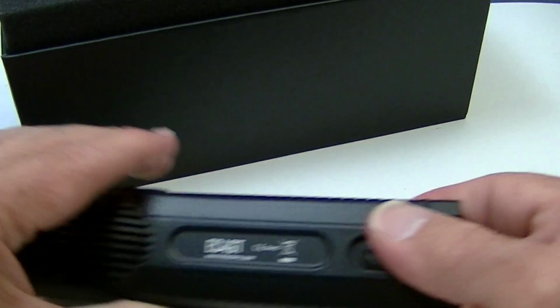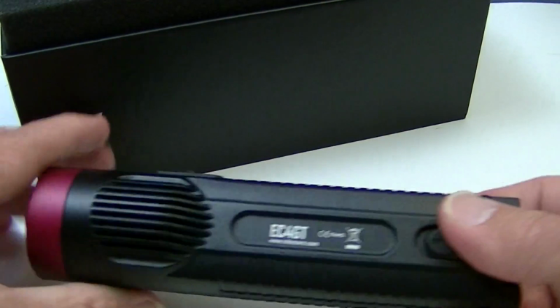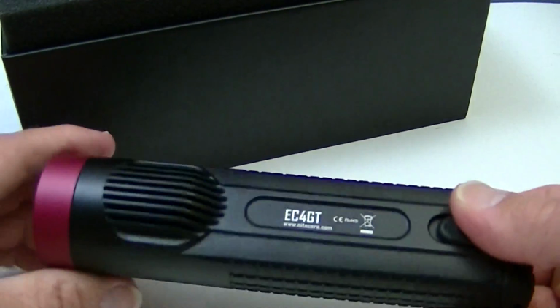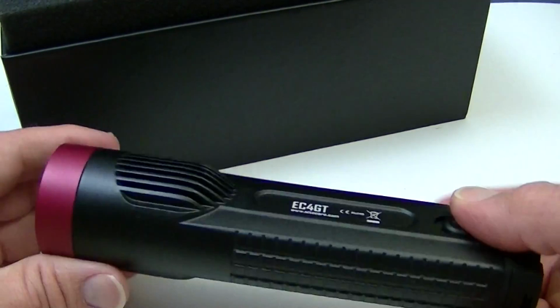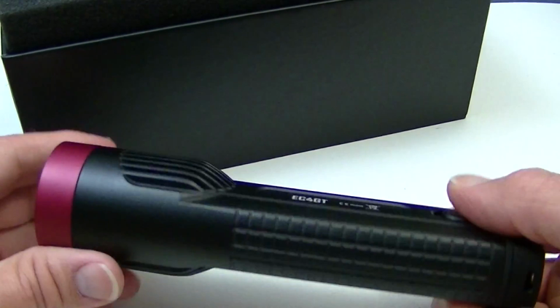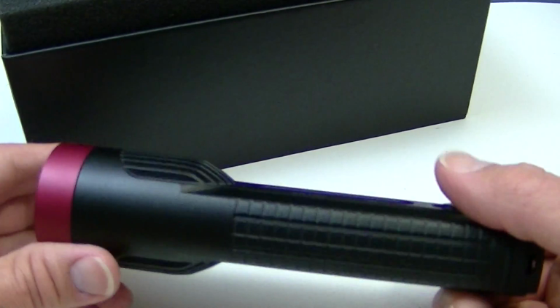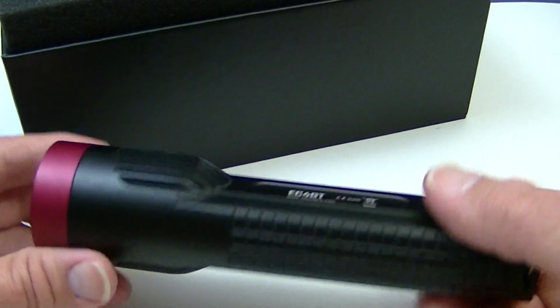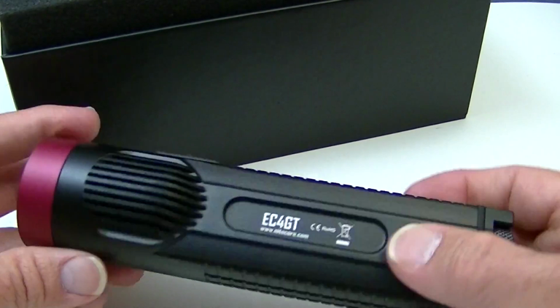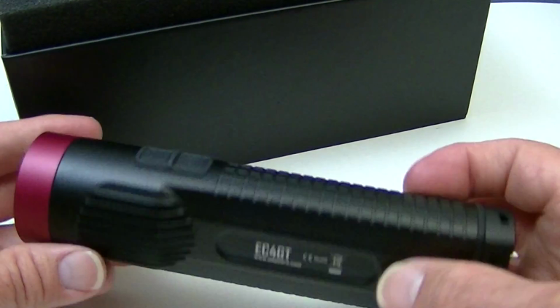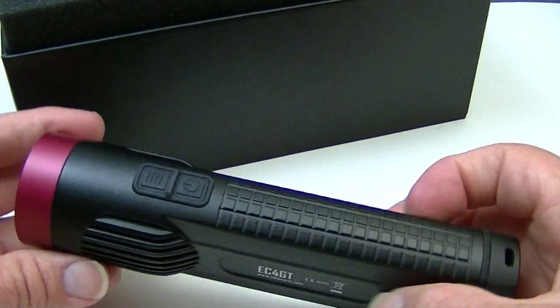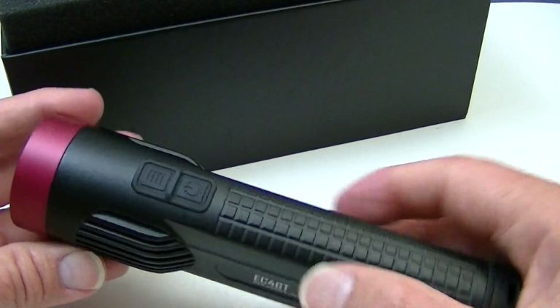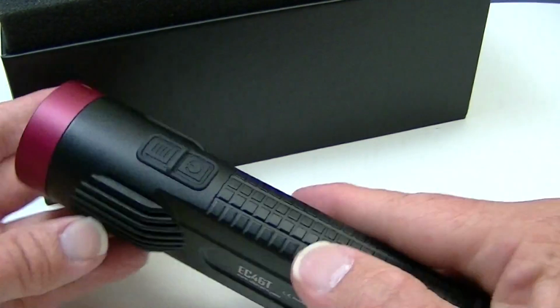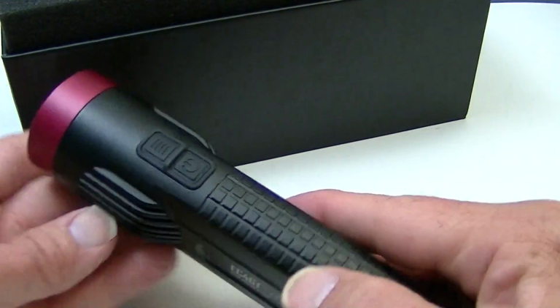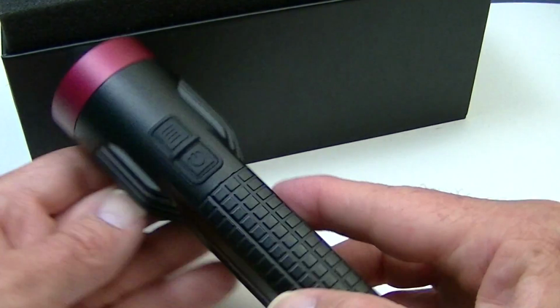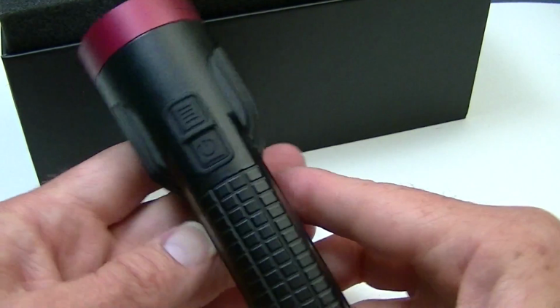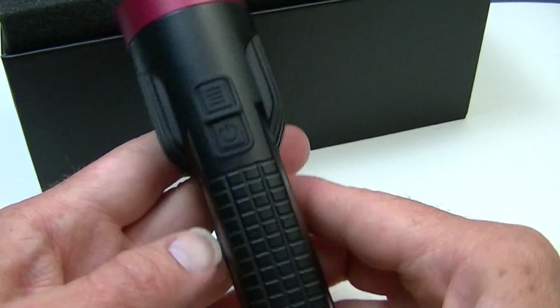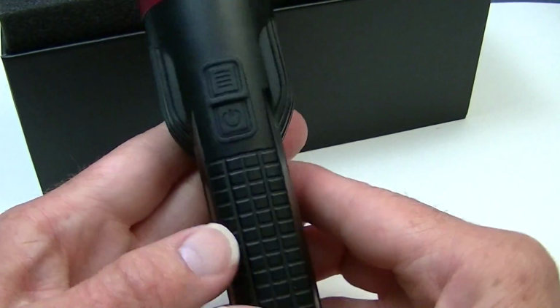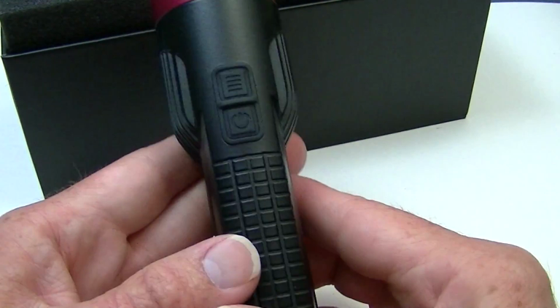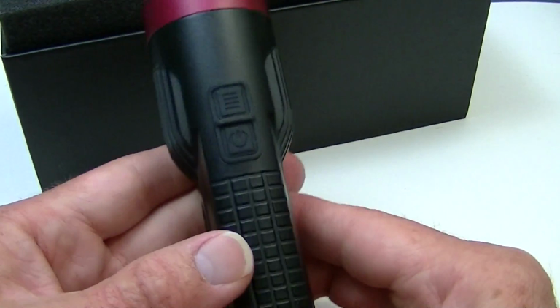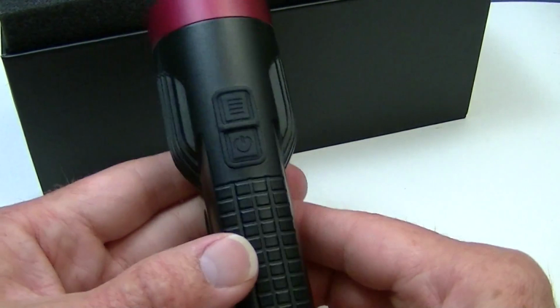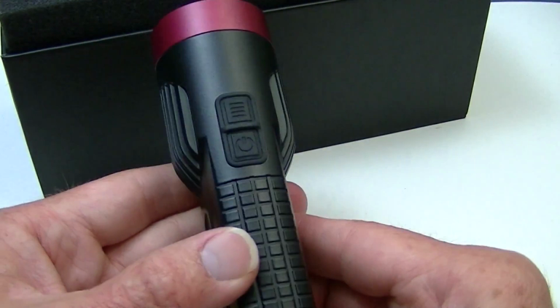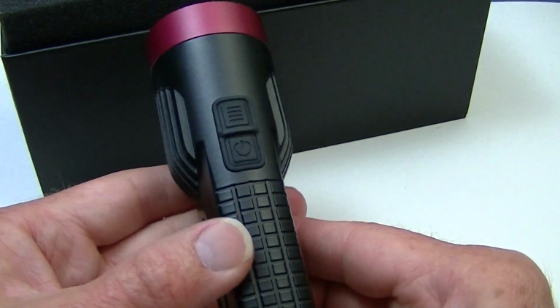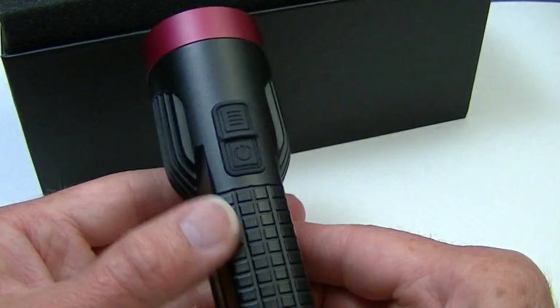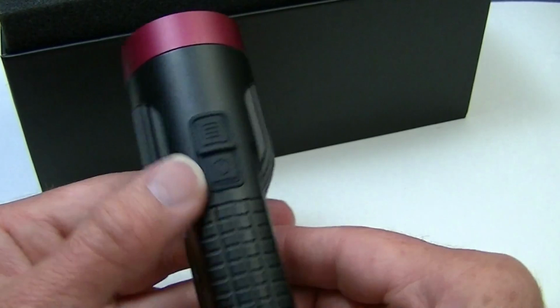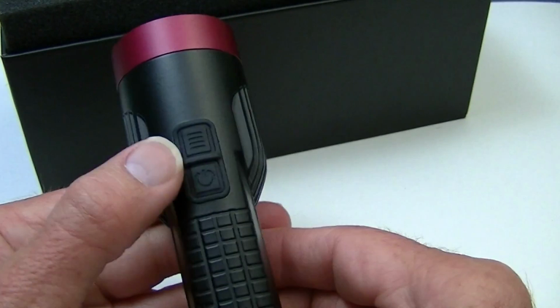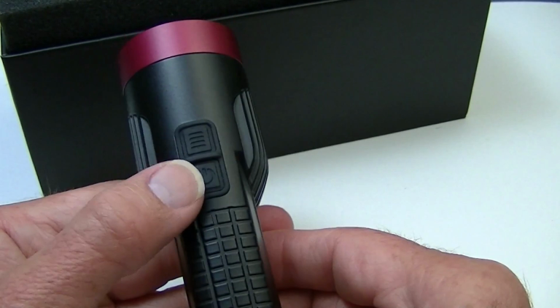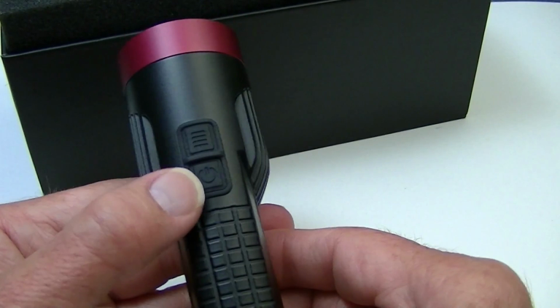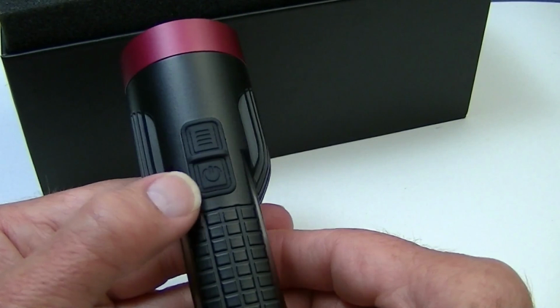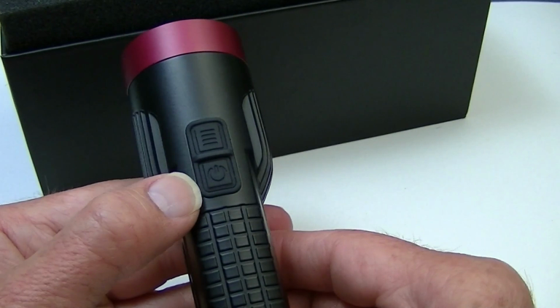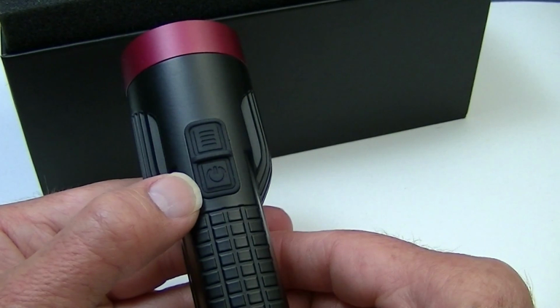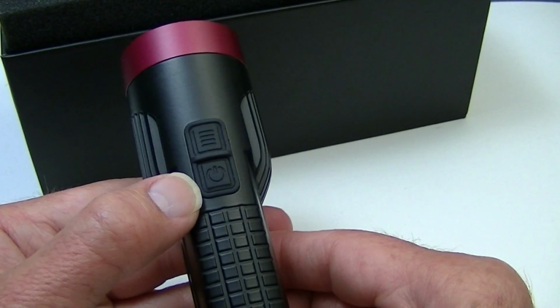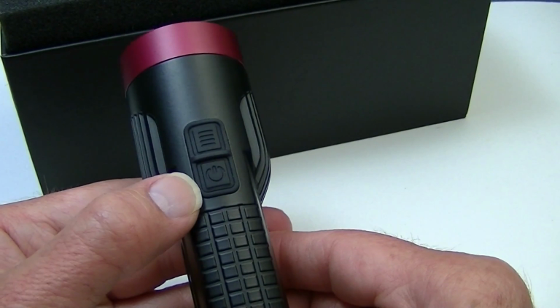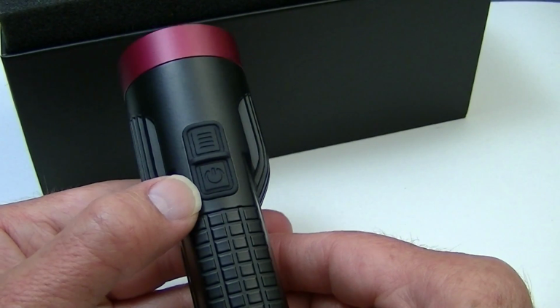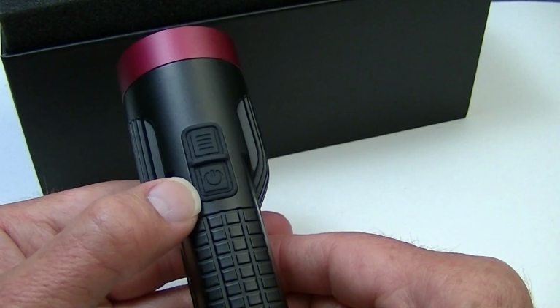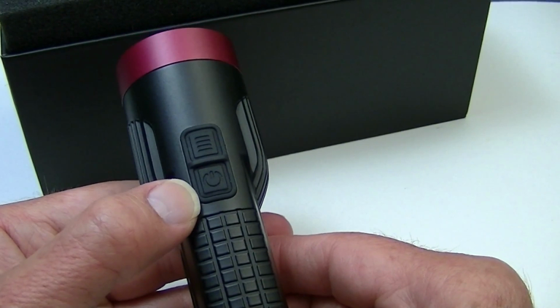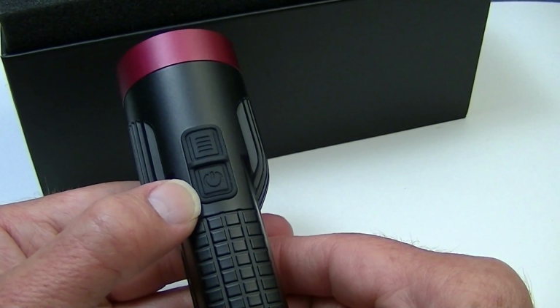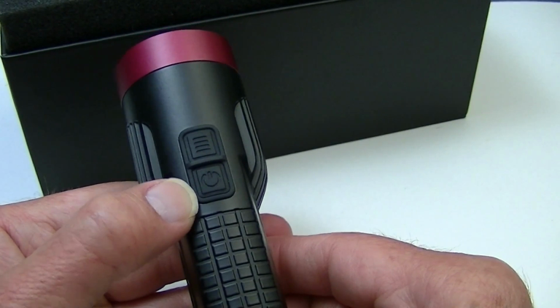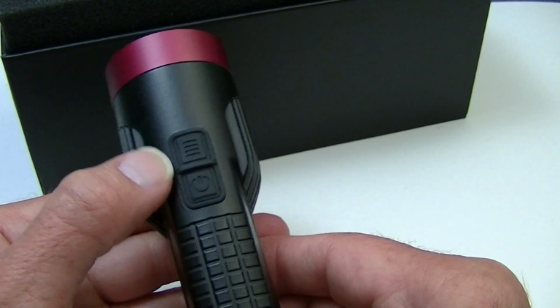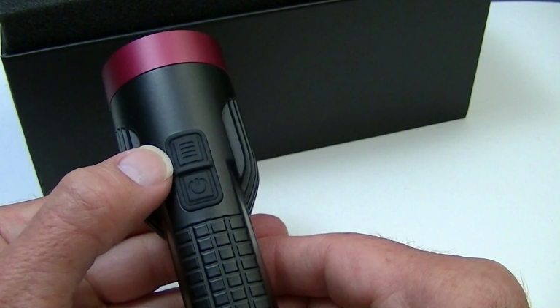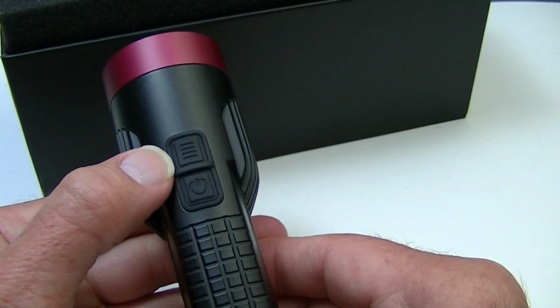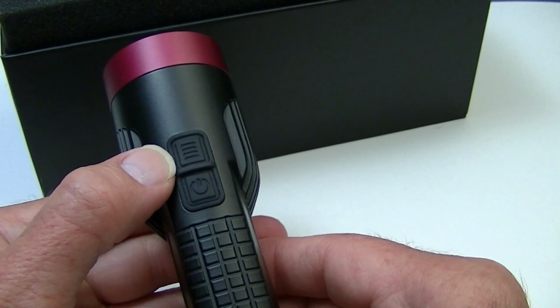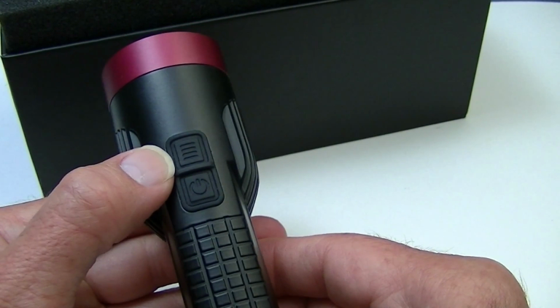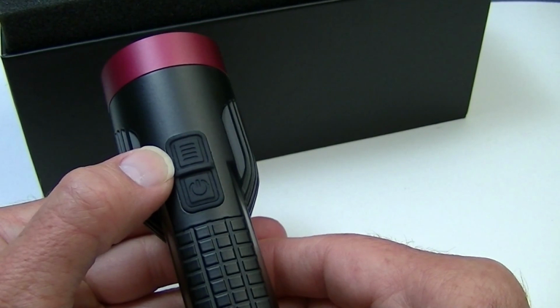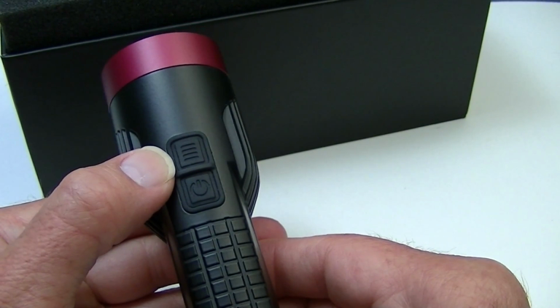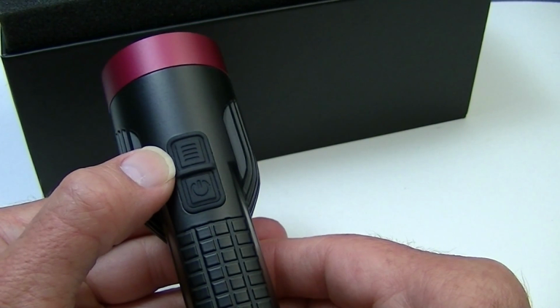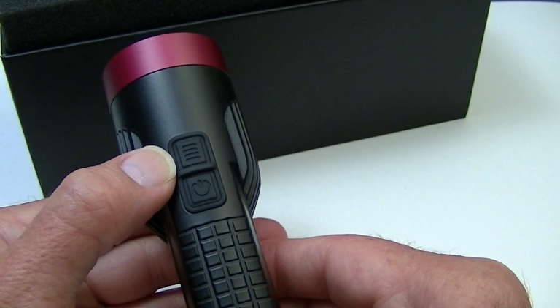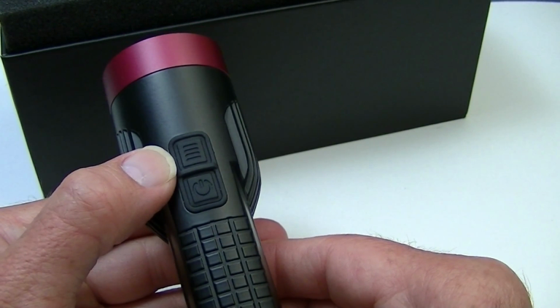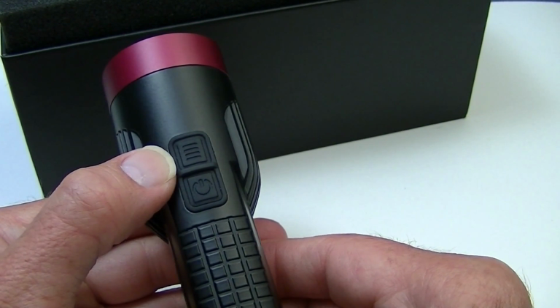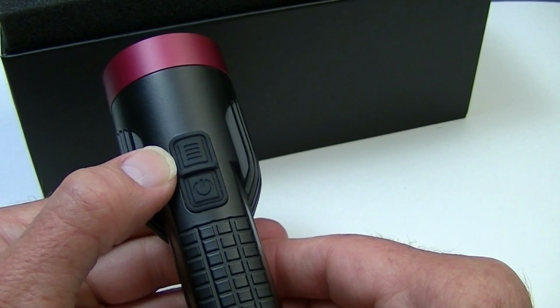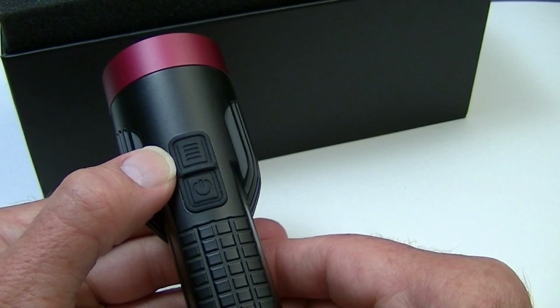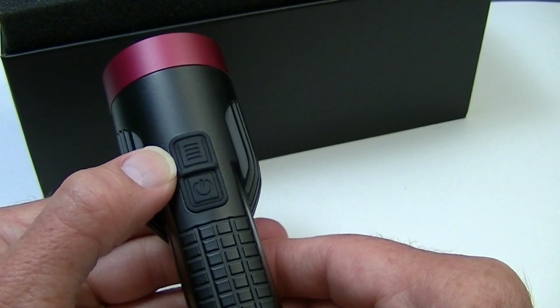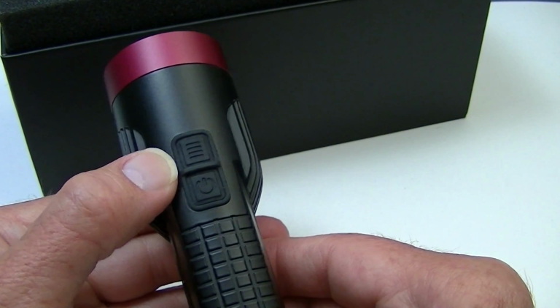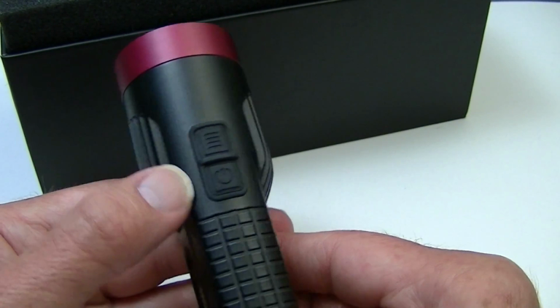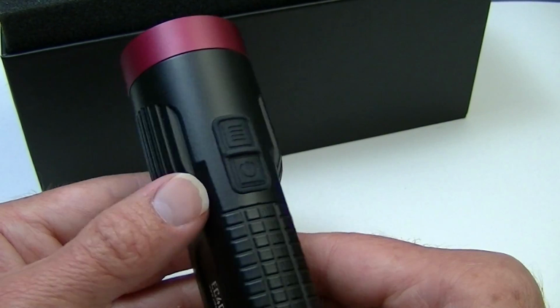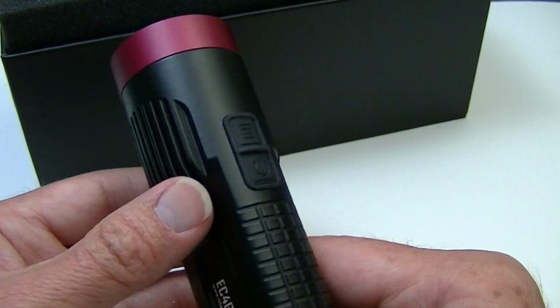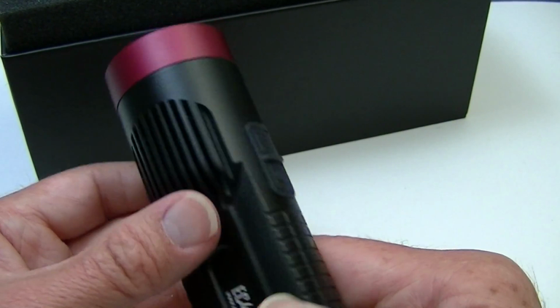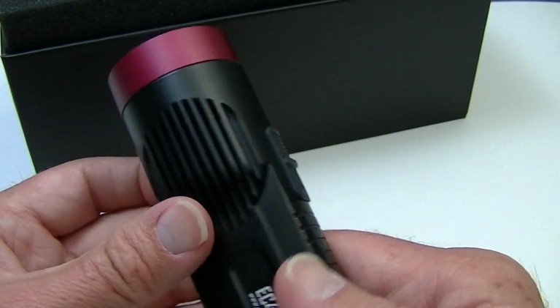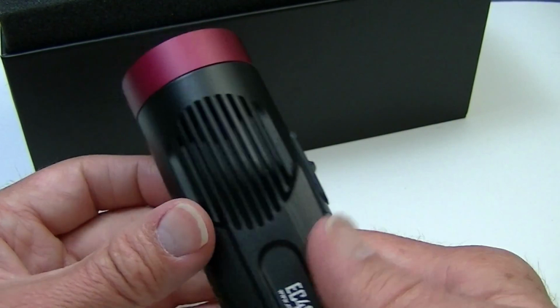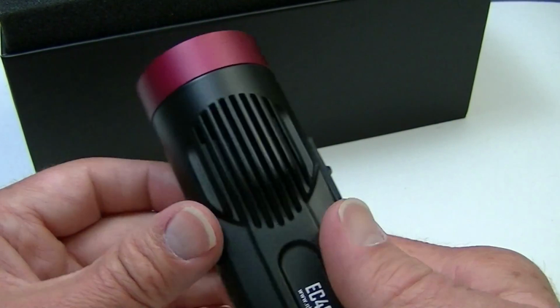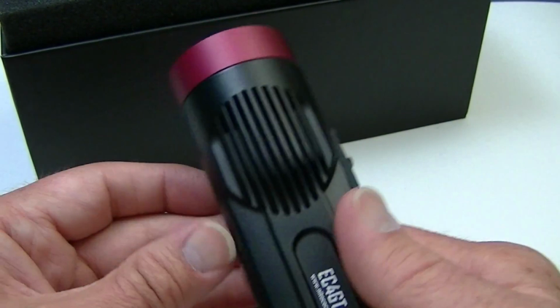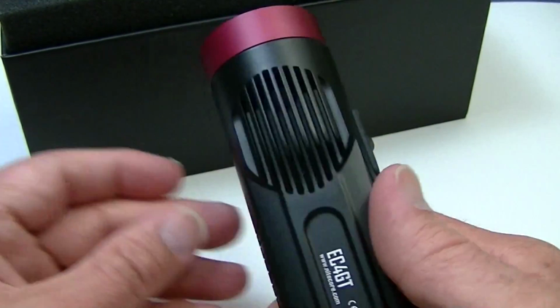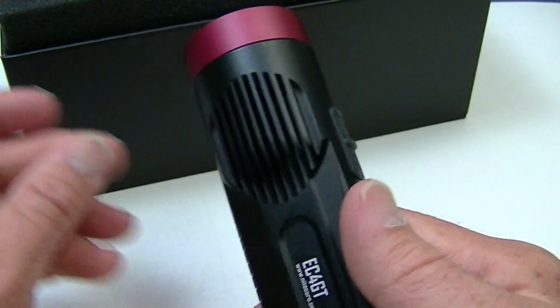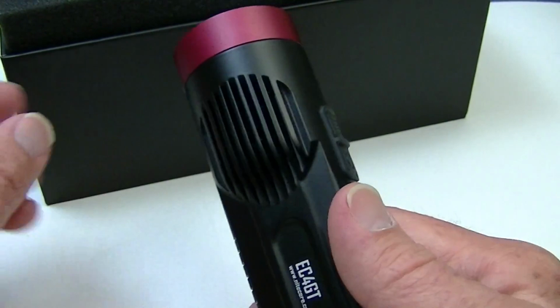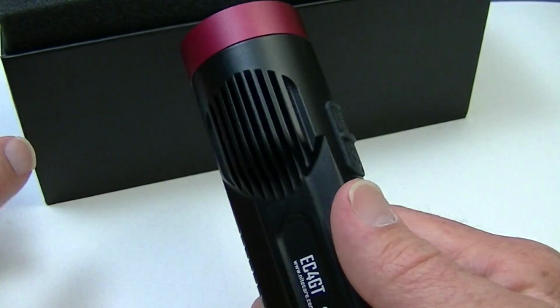Here are your switches. This one is on and off, and this one is your mode change.